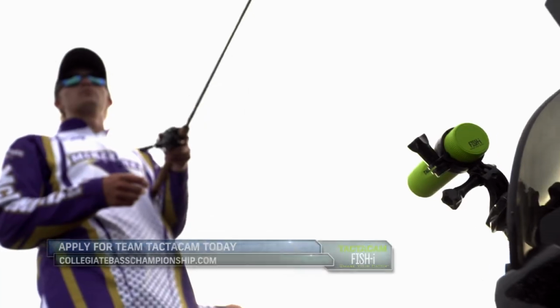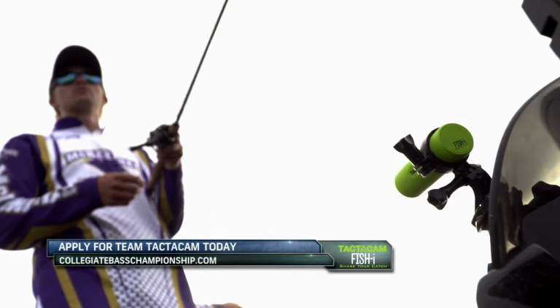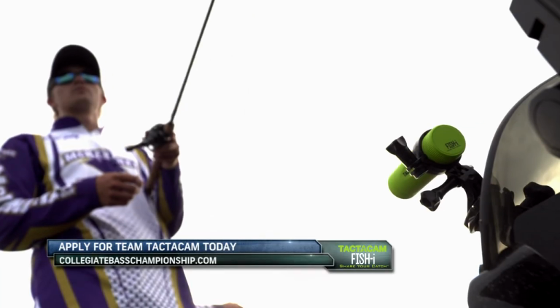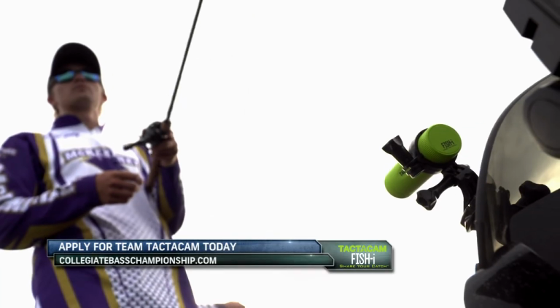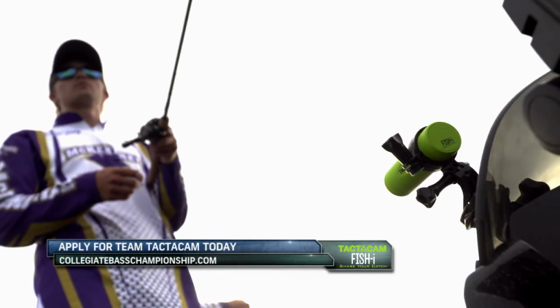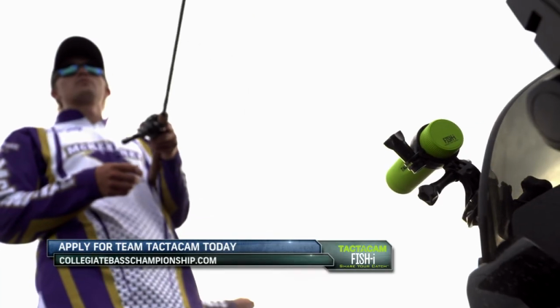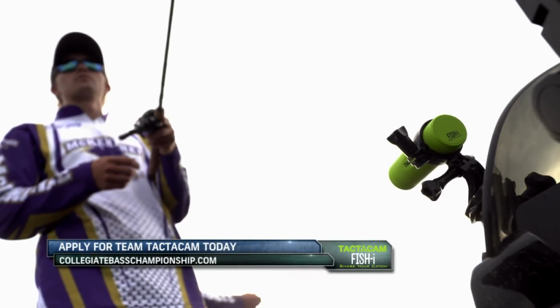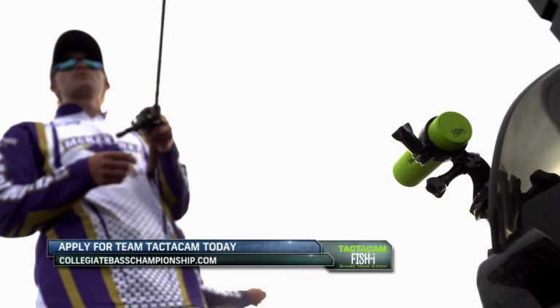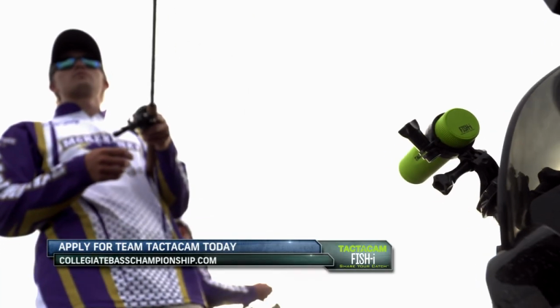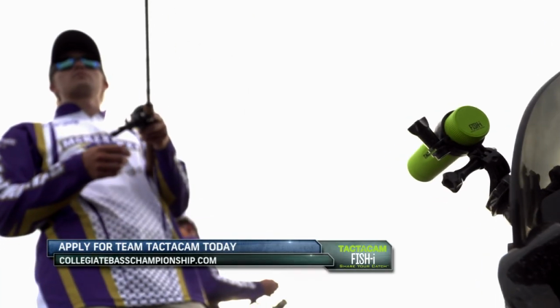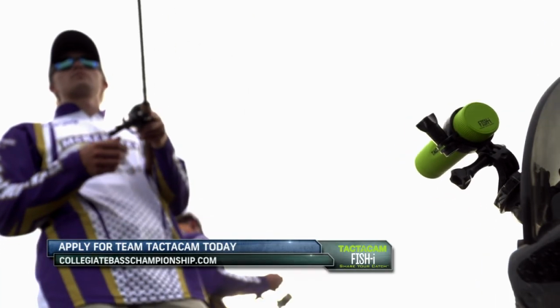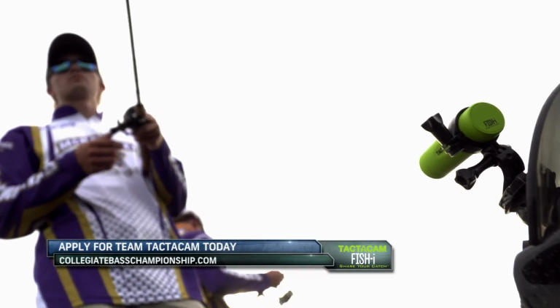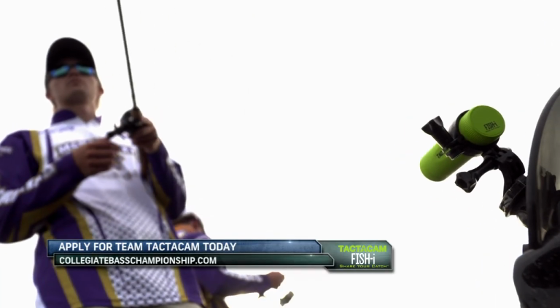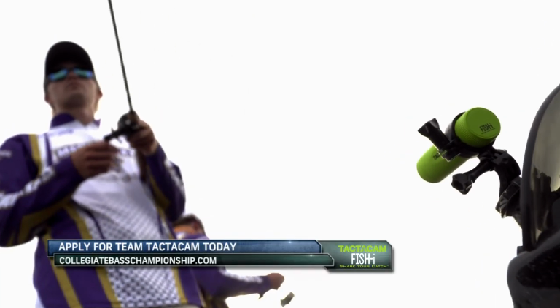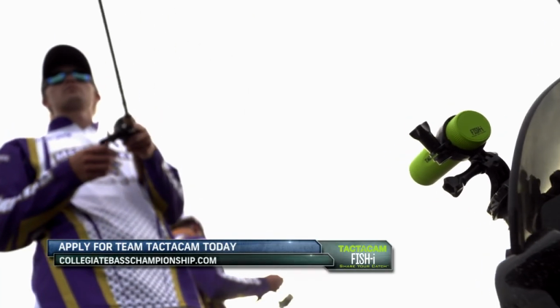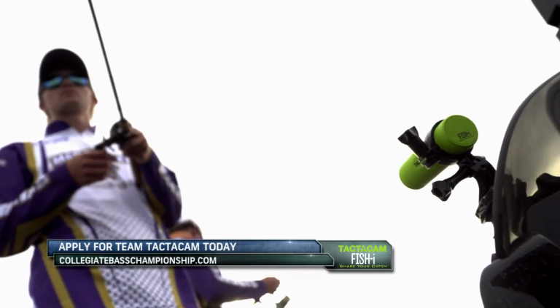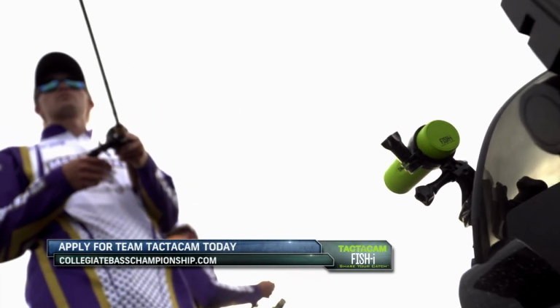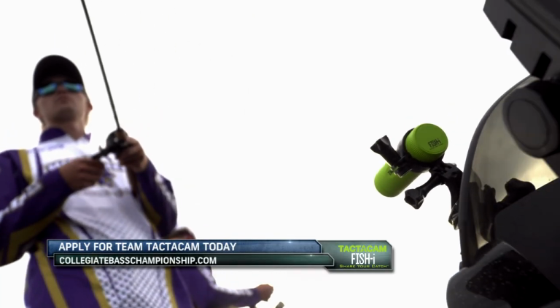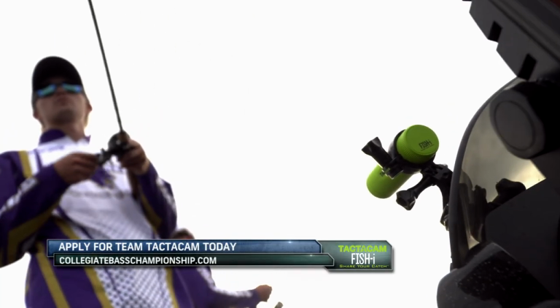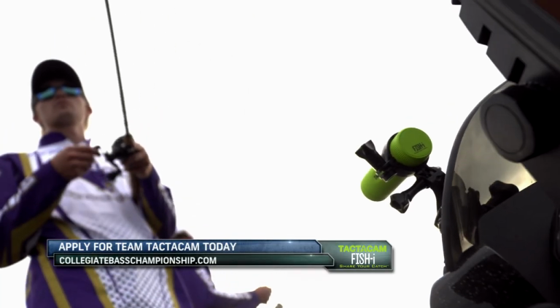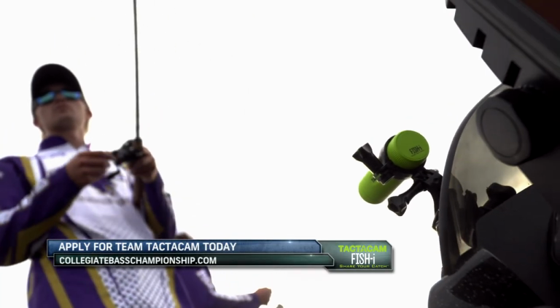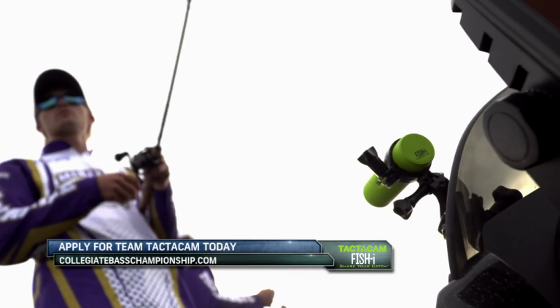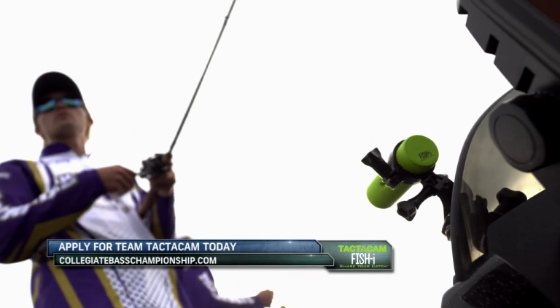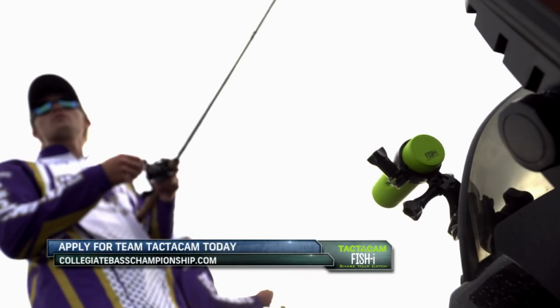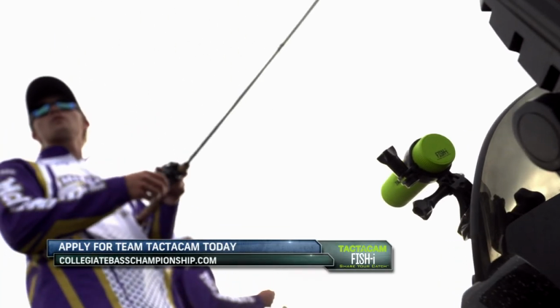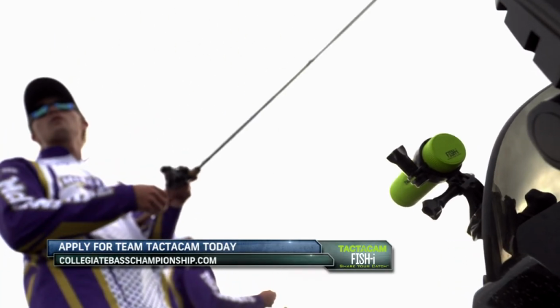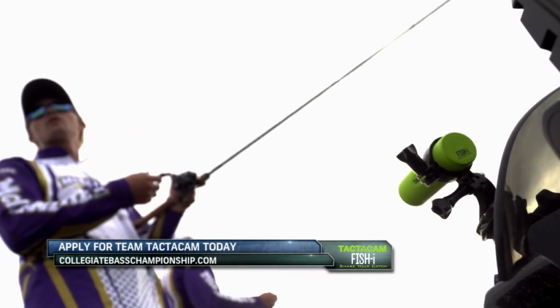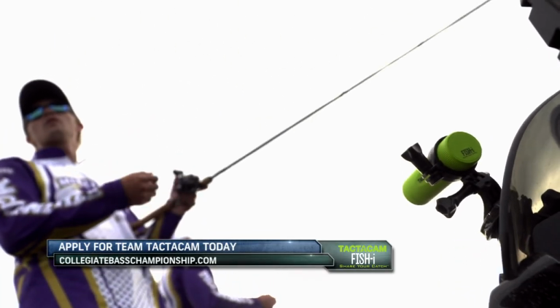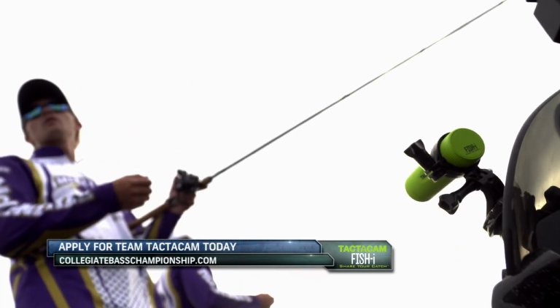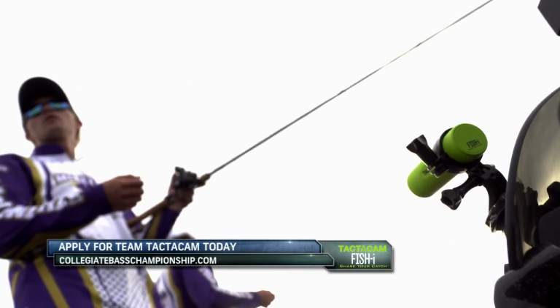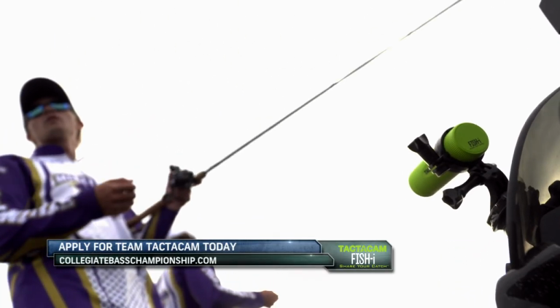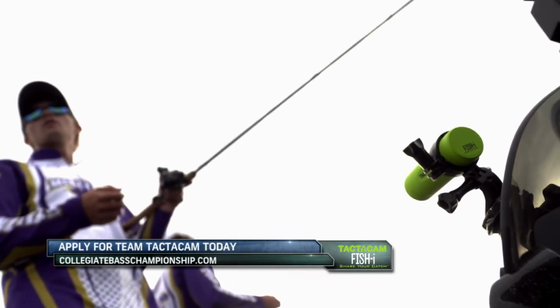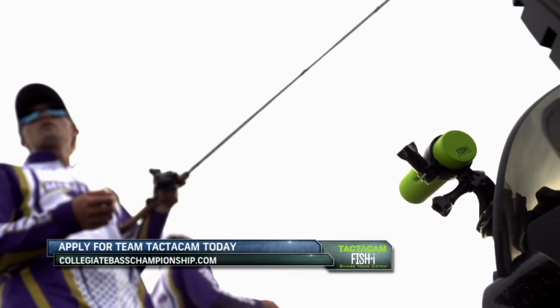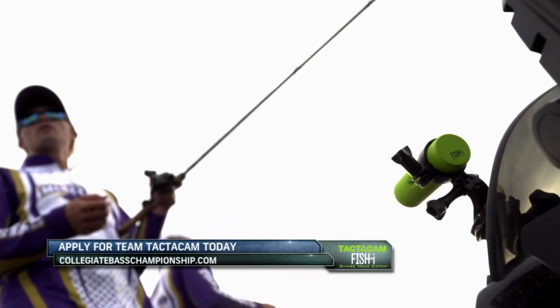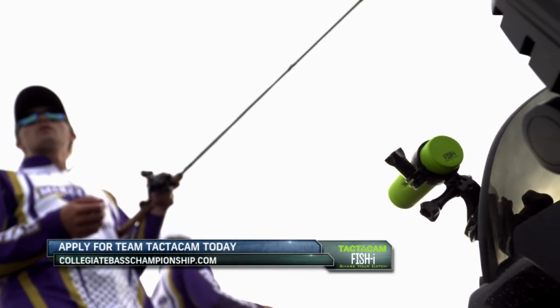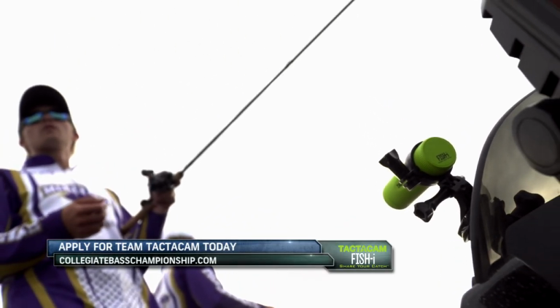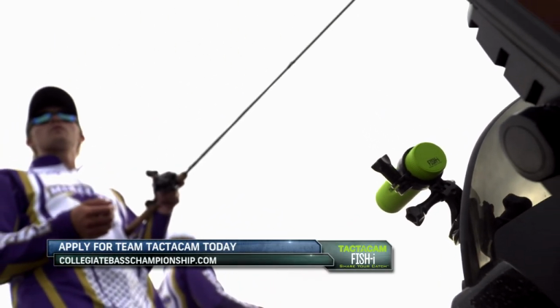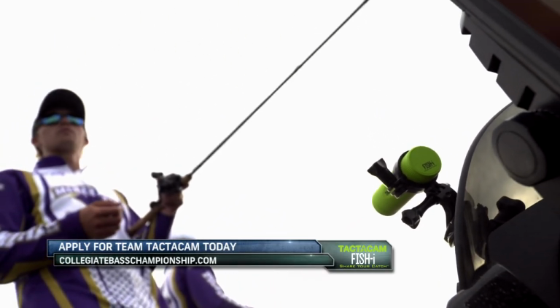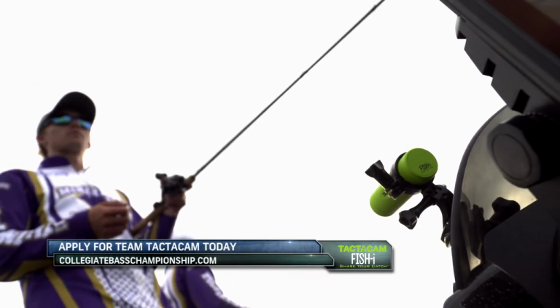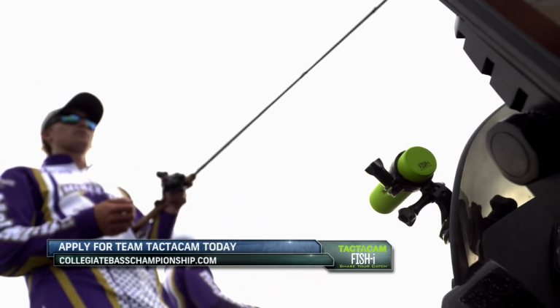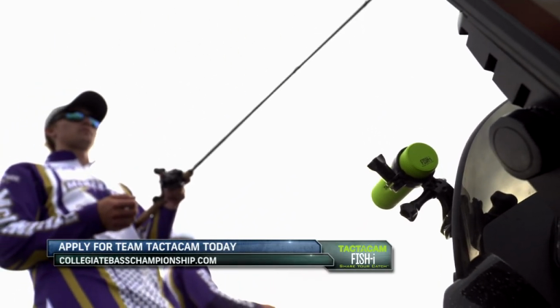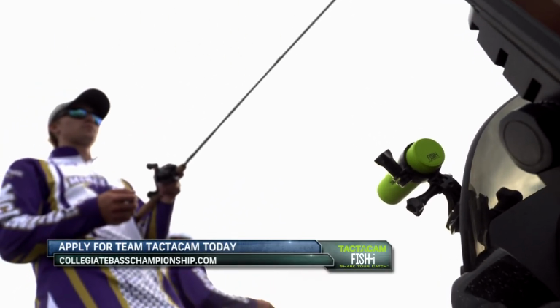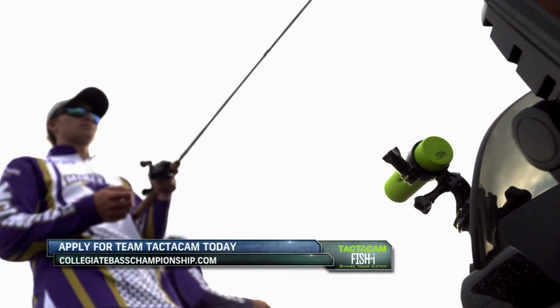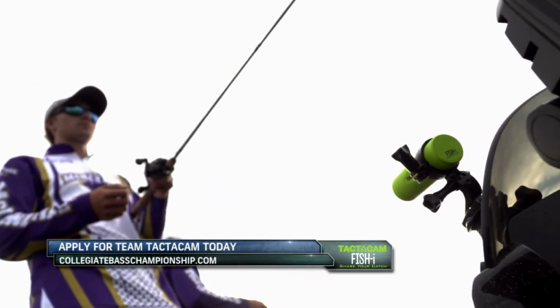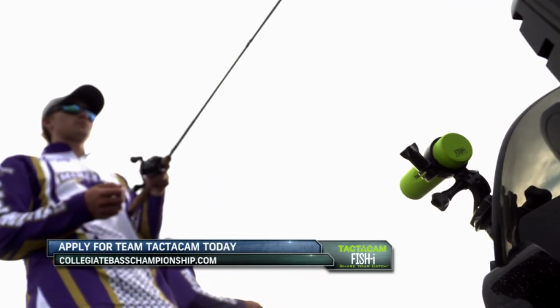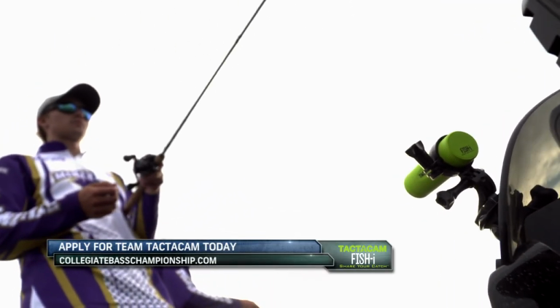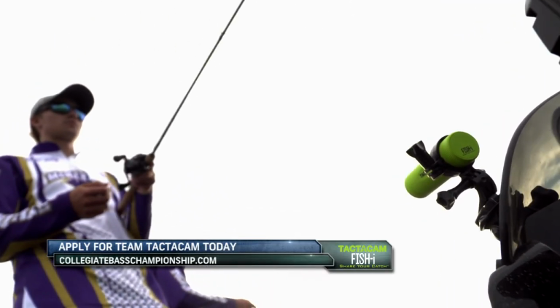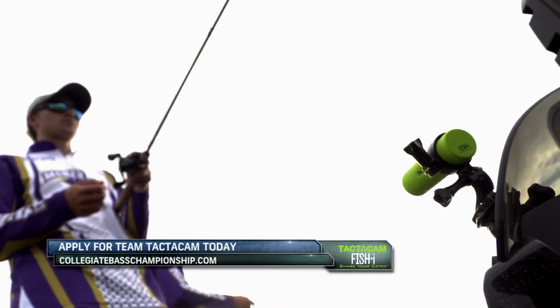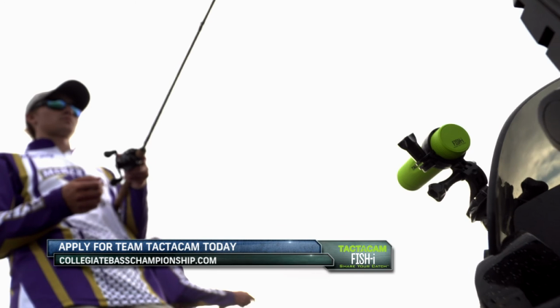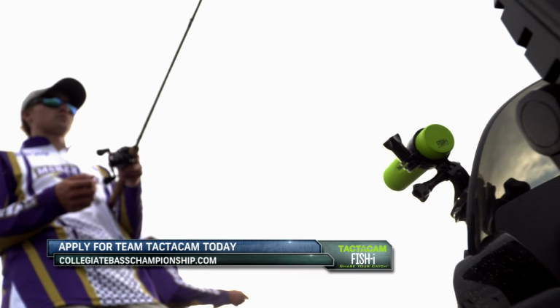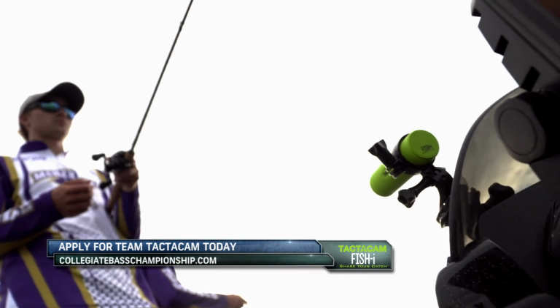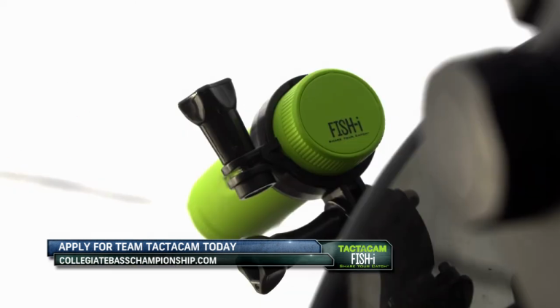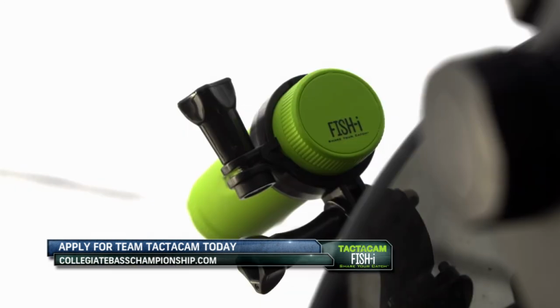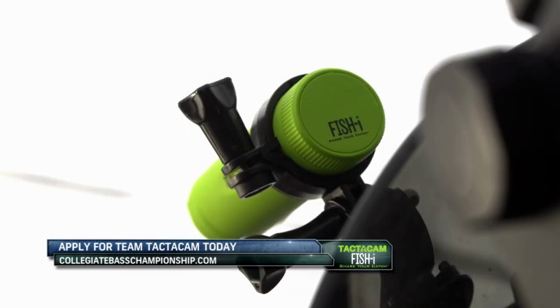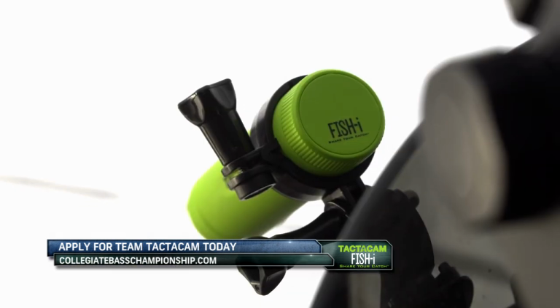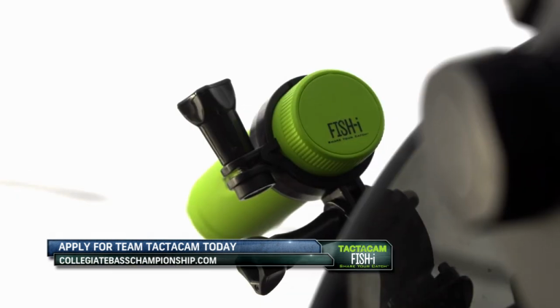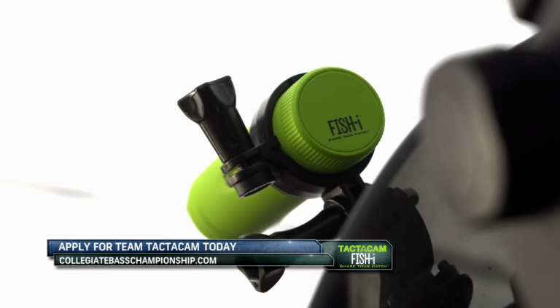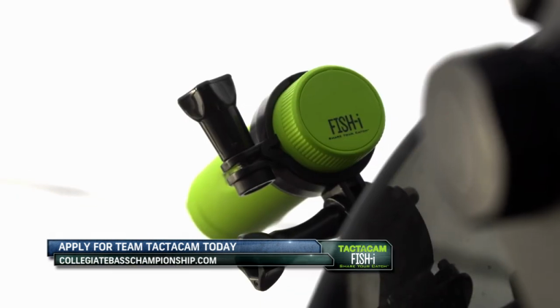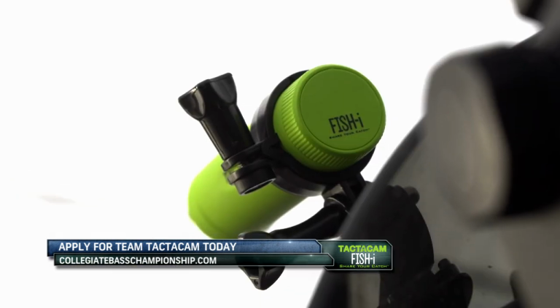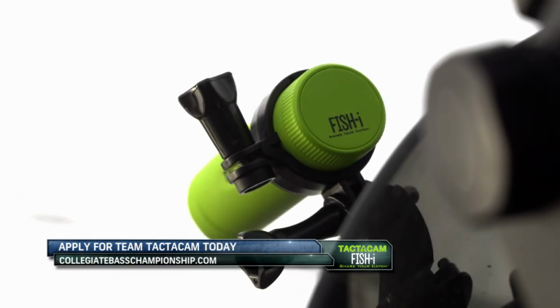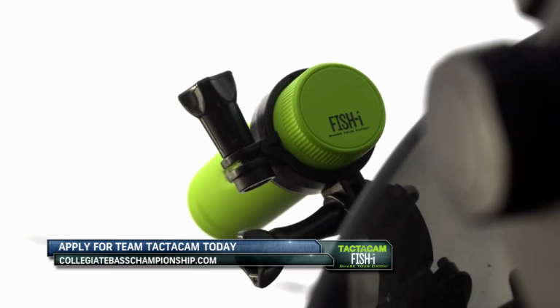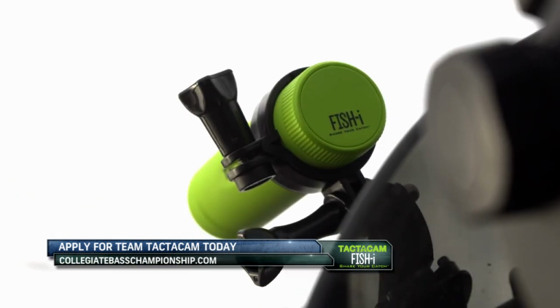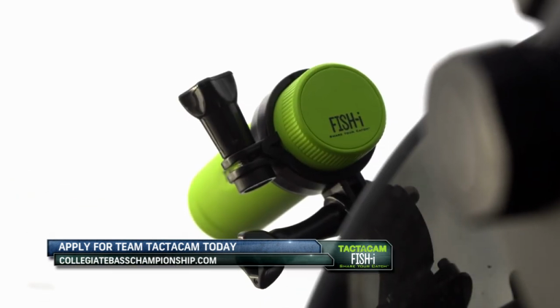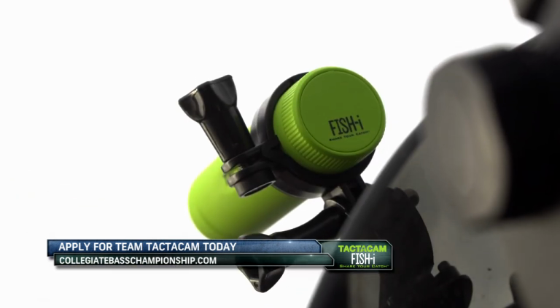As we head to break, we leave you with highlights from day one action captured by other members of Team Tacticam on their Fisheye cameras.